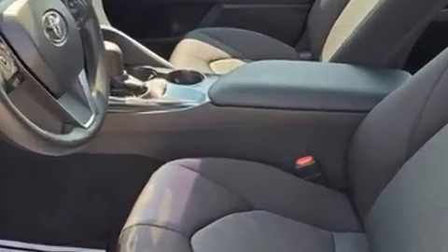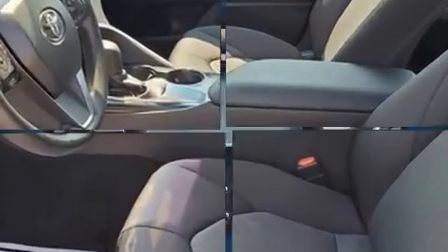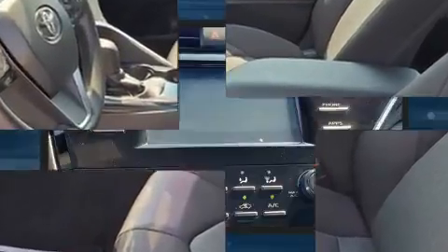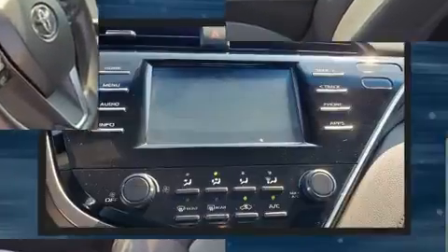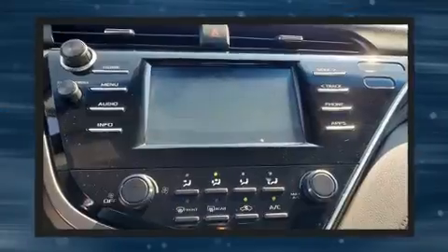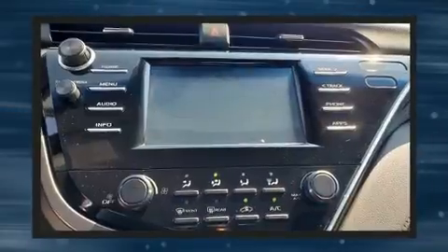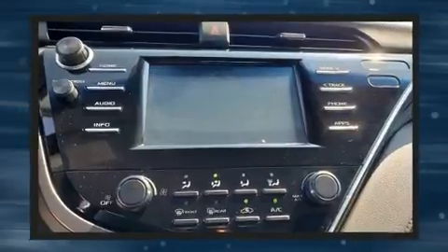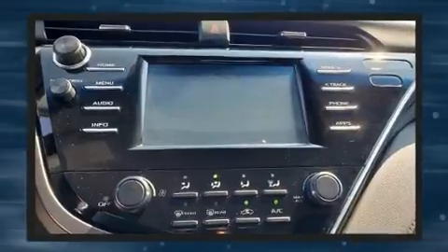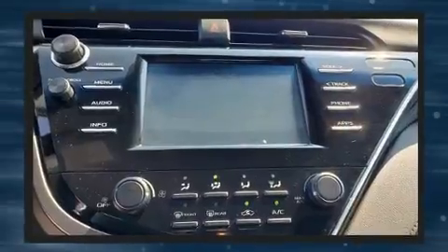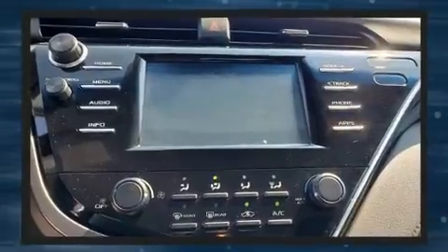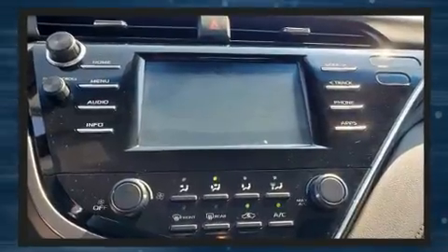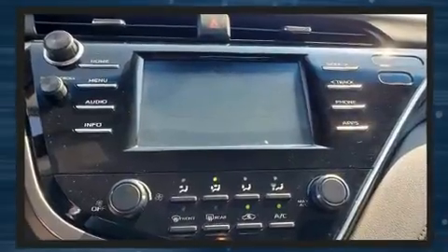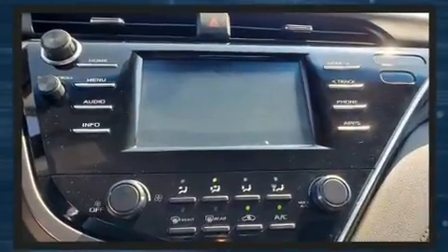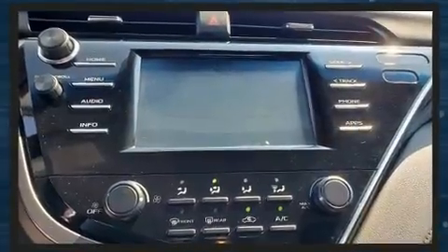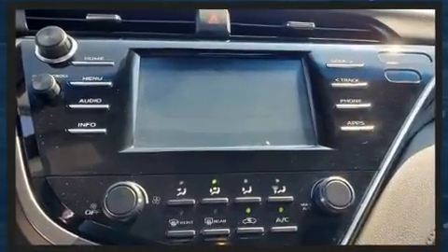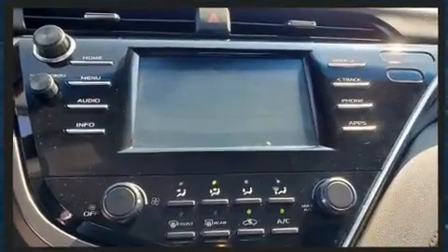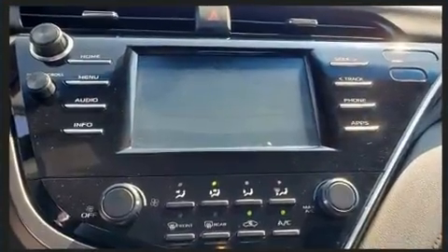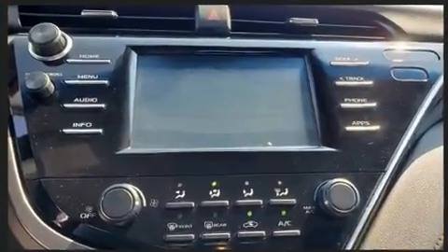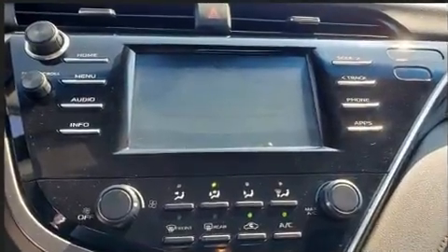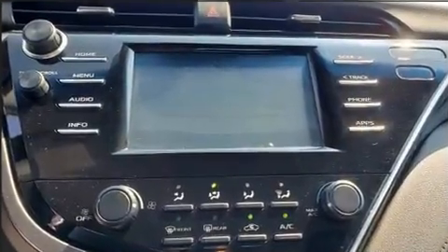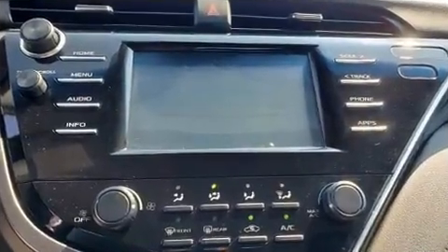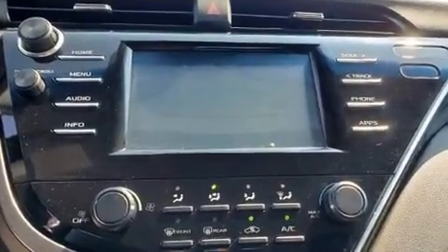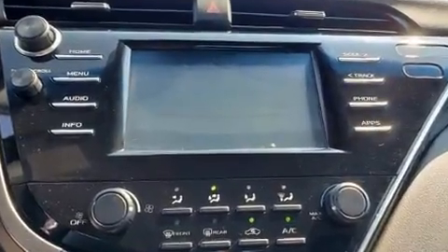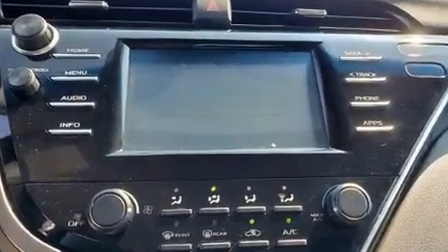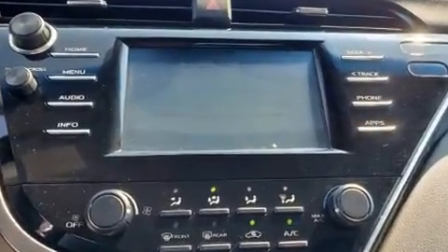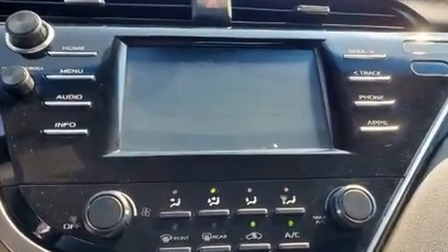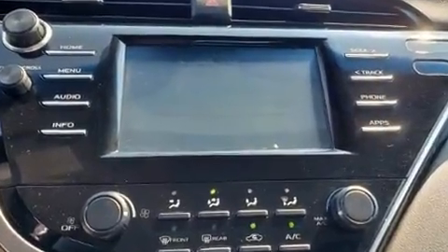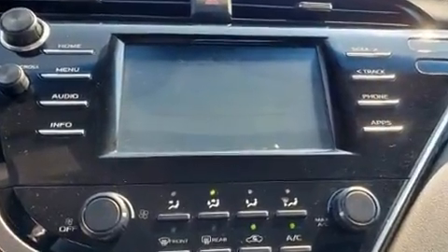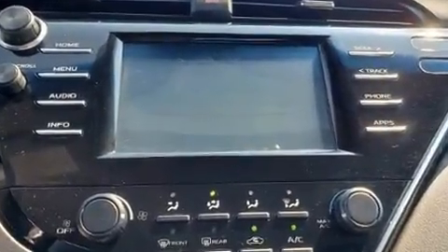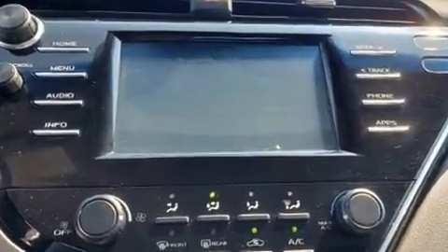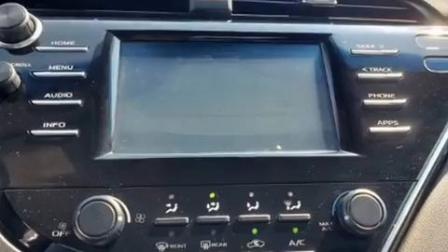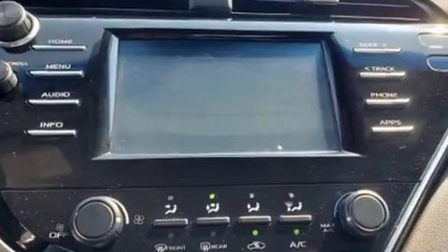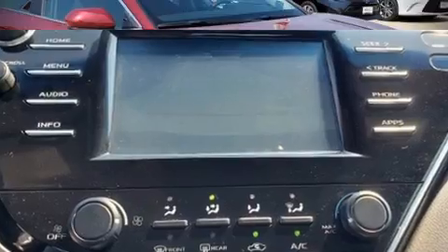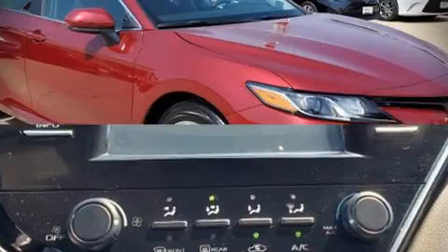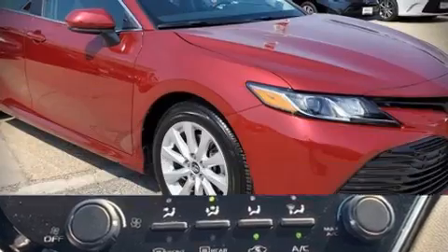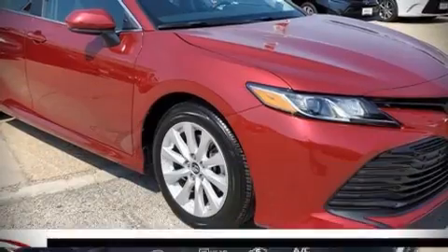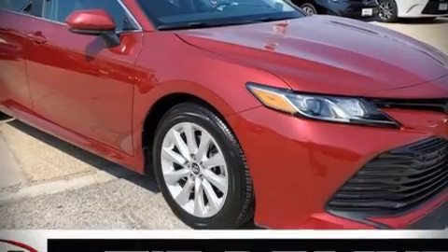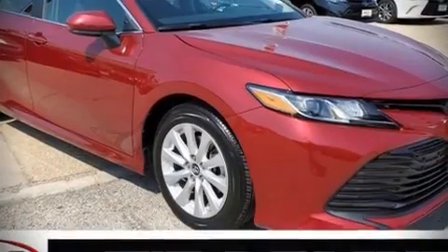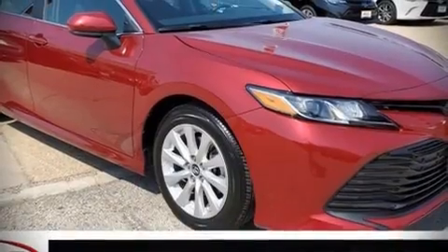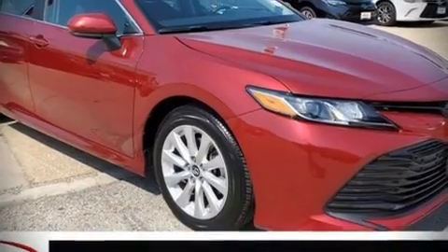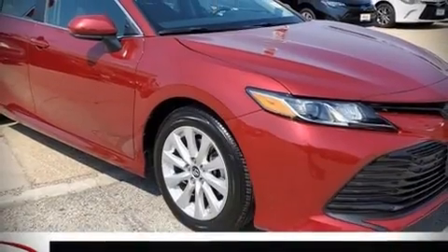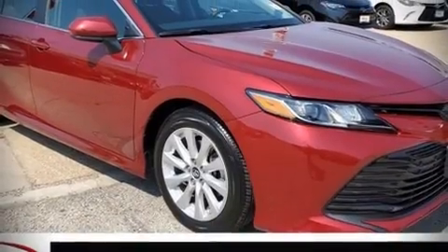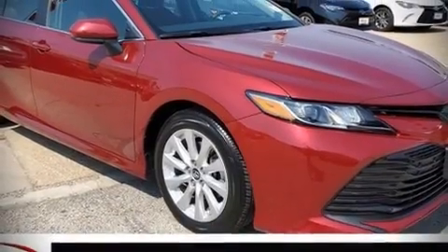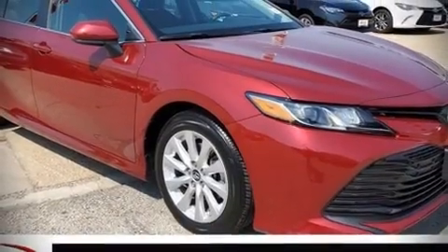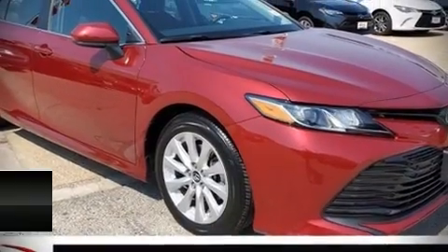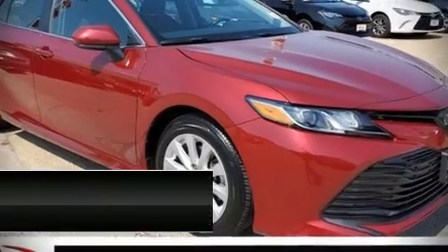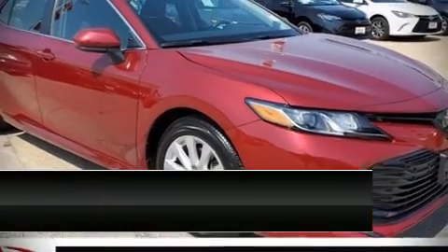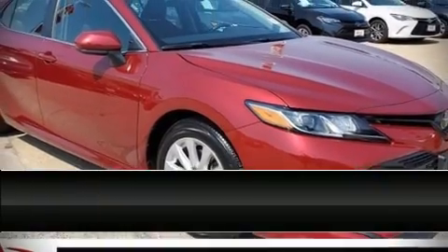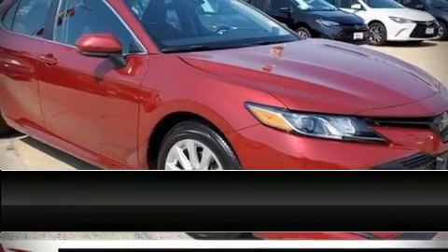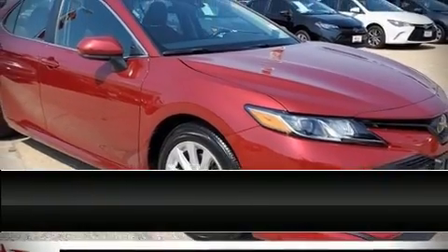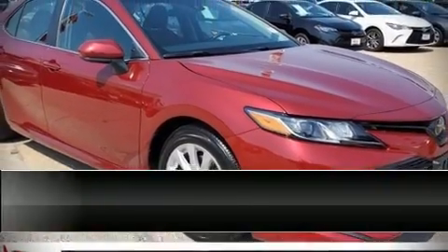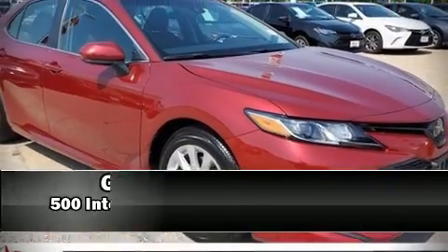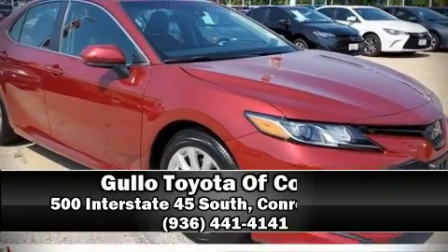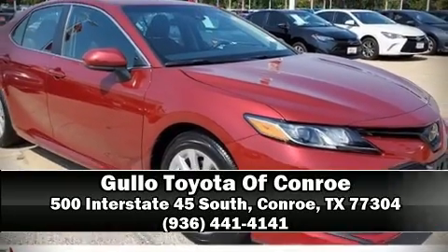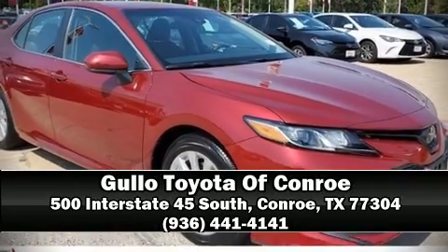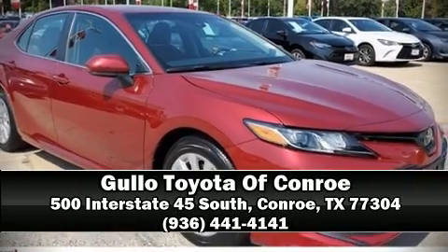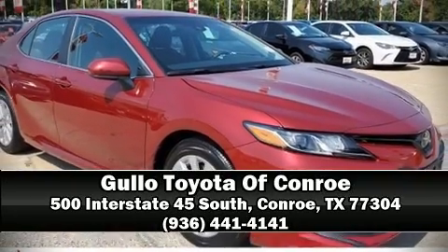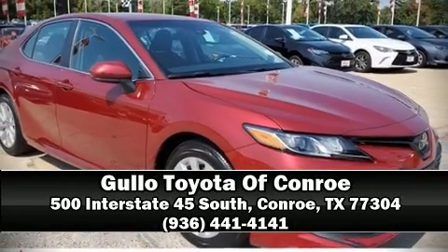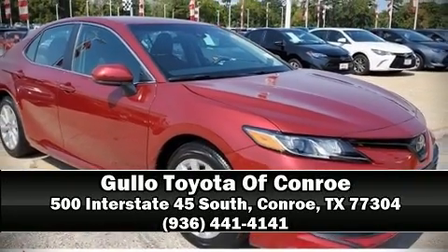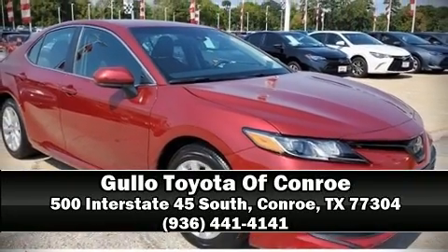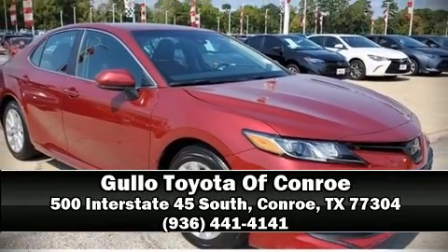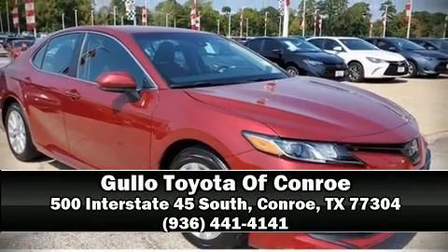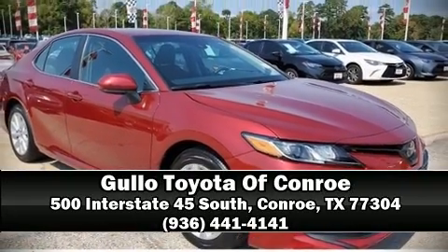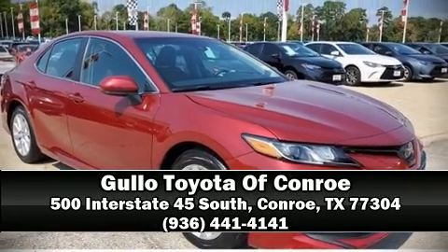This vehicle has achieved certified pre-owned status, bypassing Toyota's comprehensive certification process. Stop by our dealership or give us a call for more information.